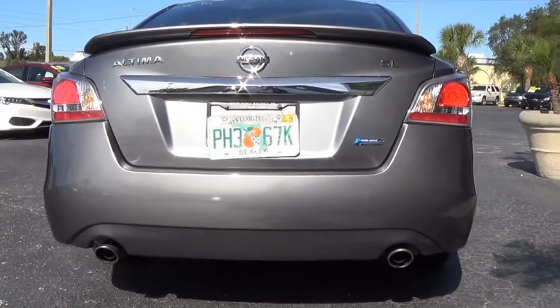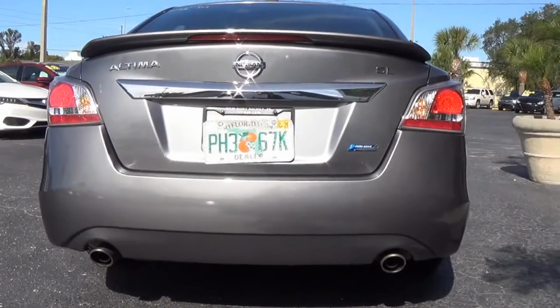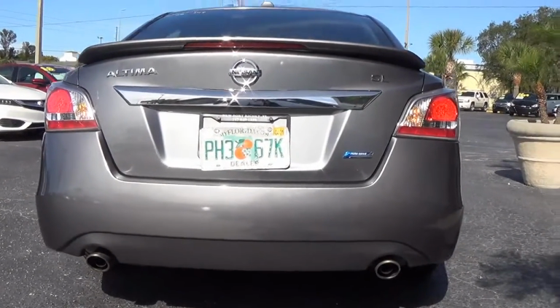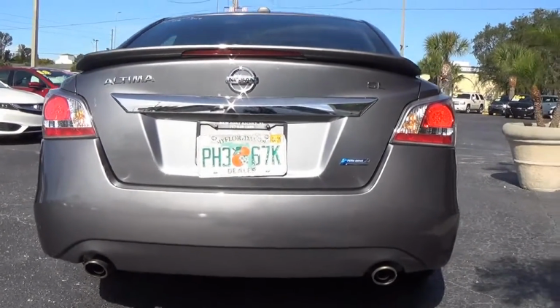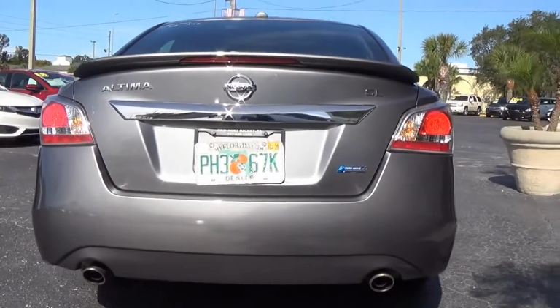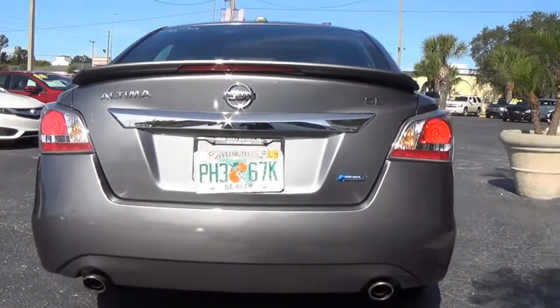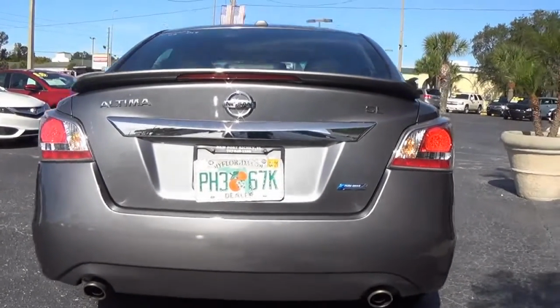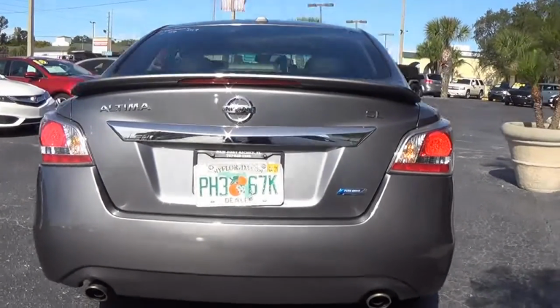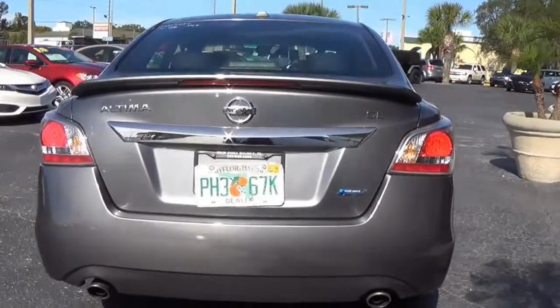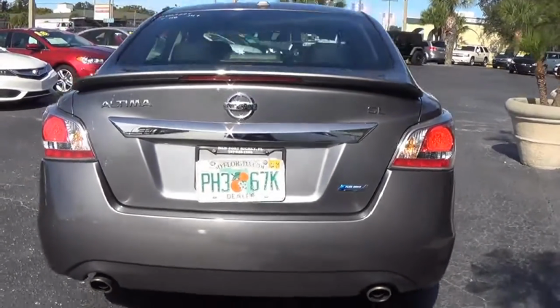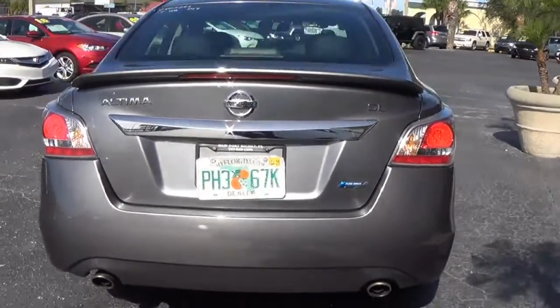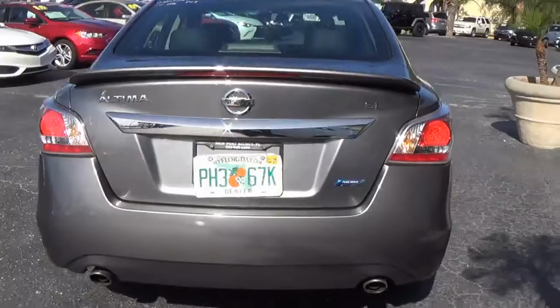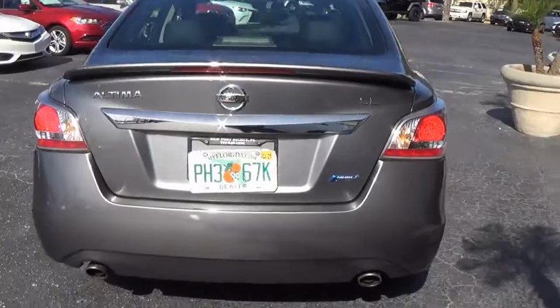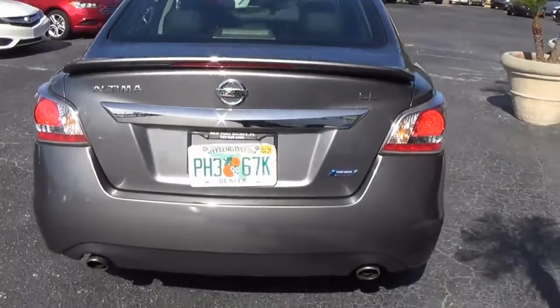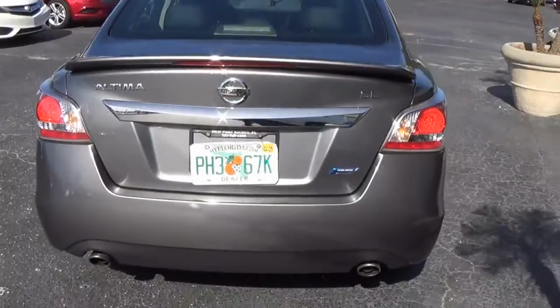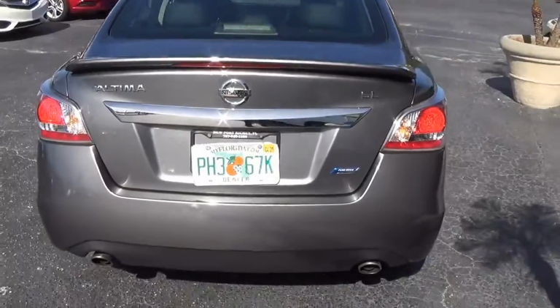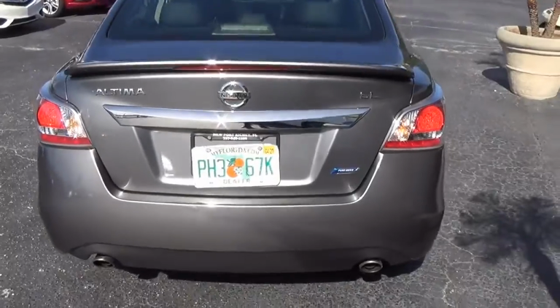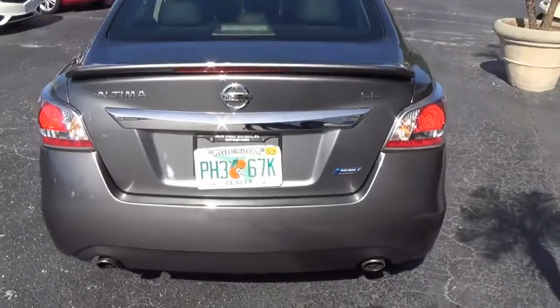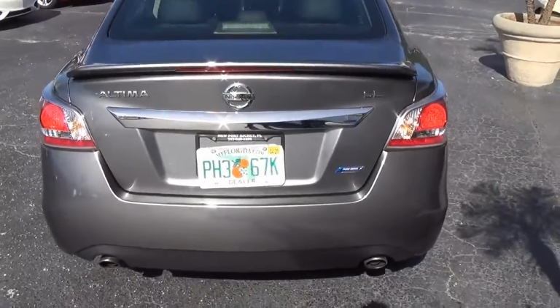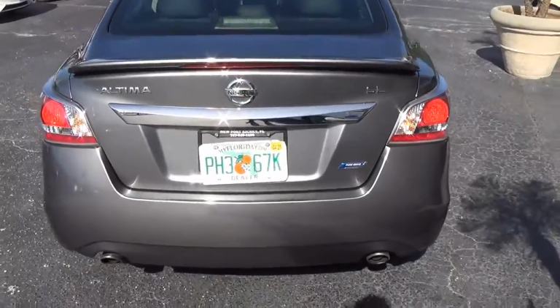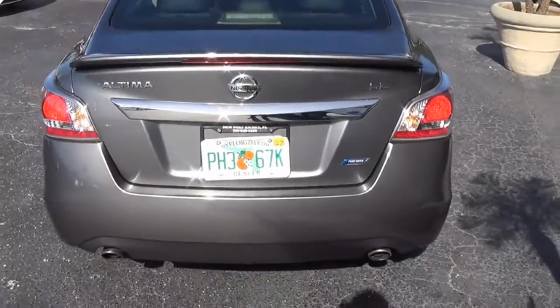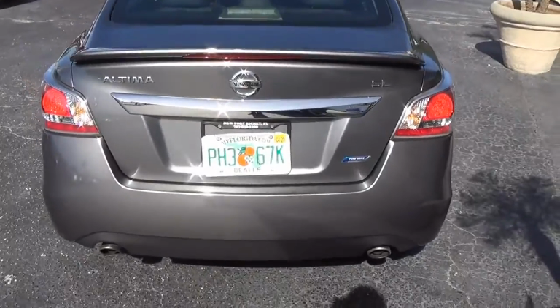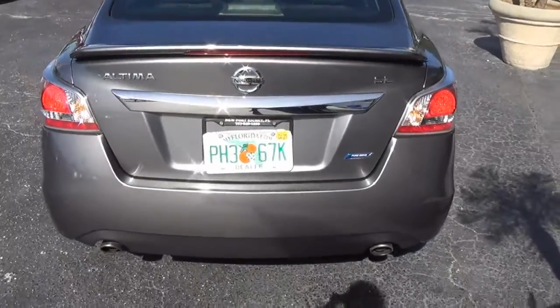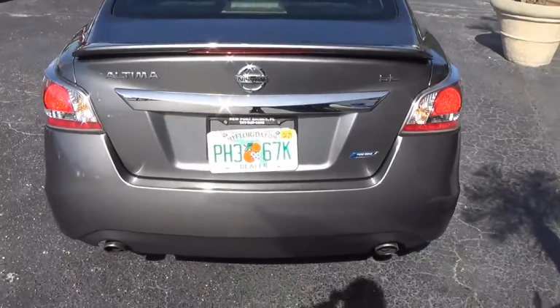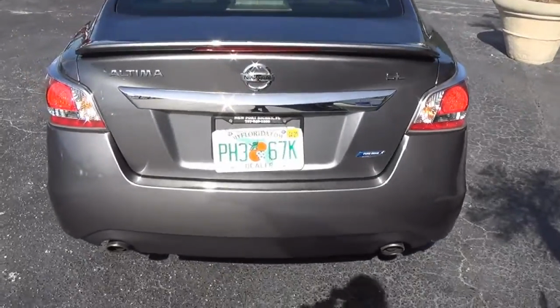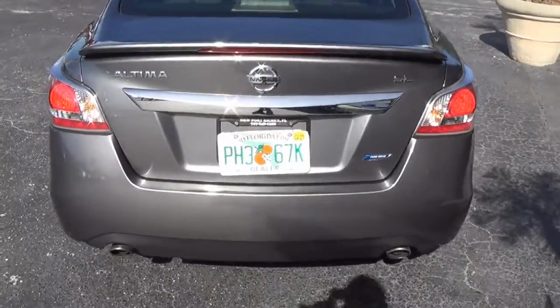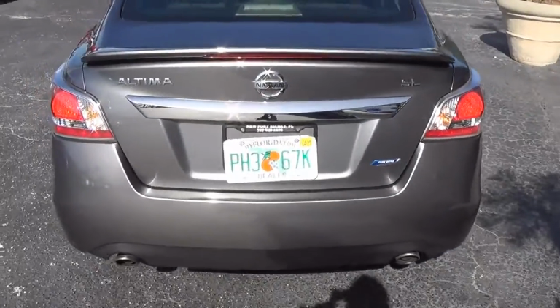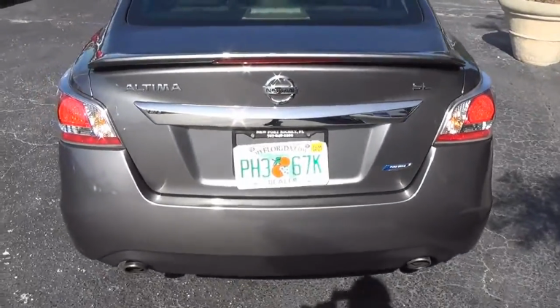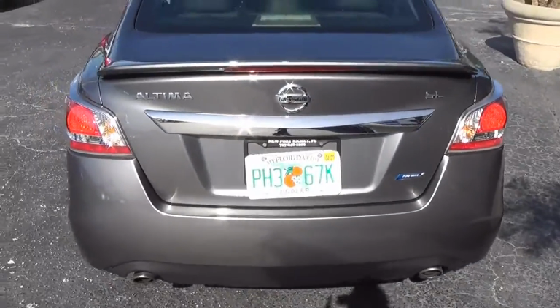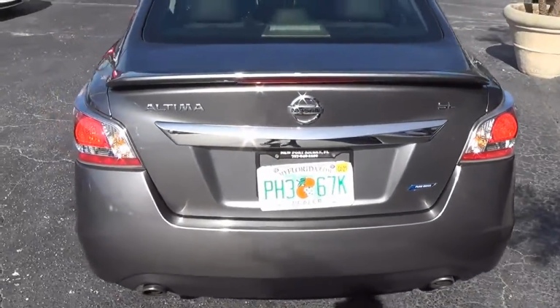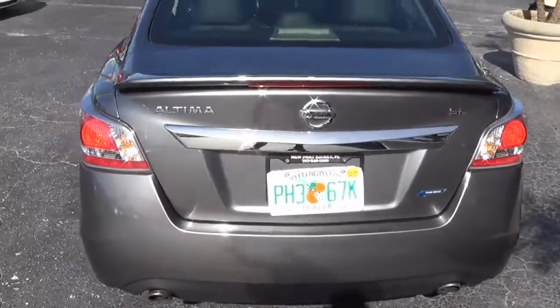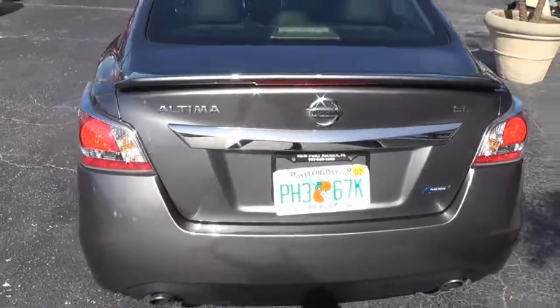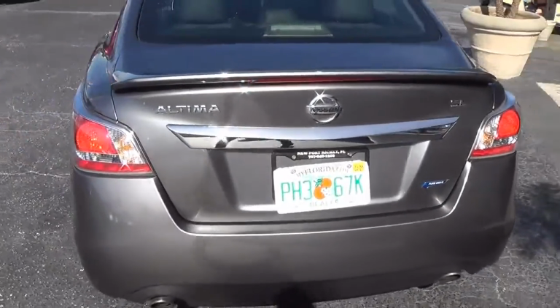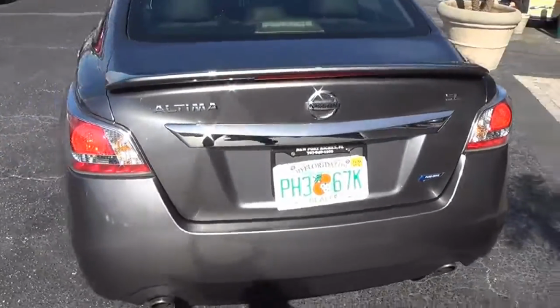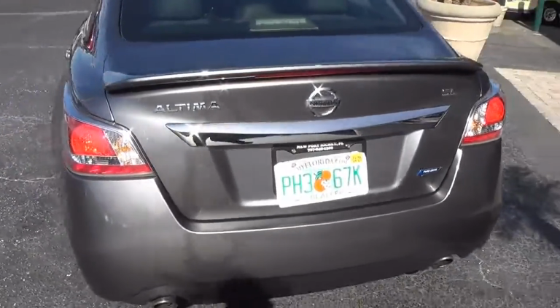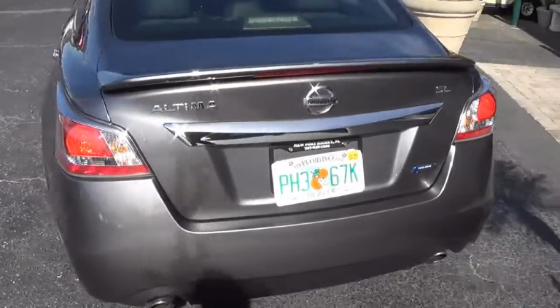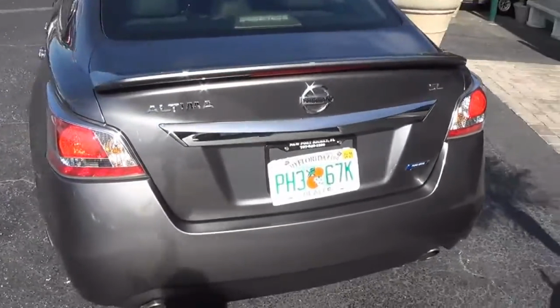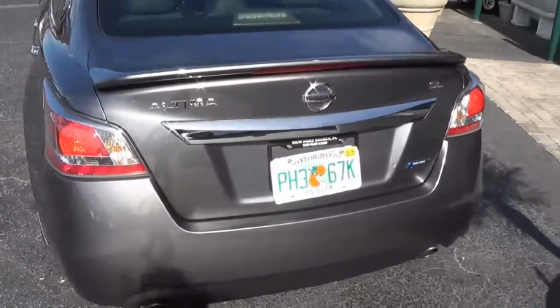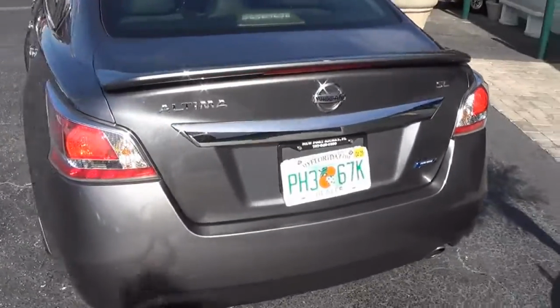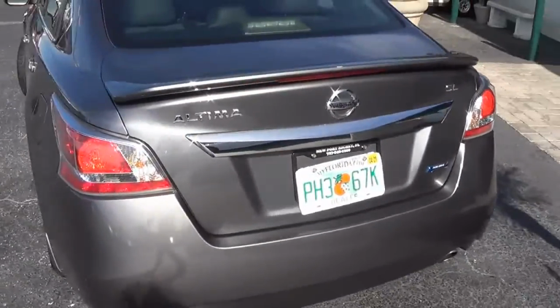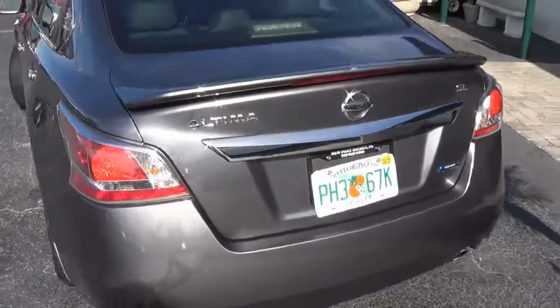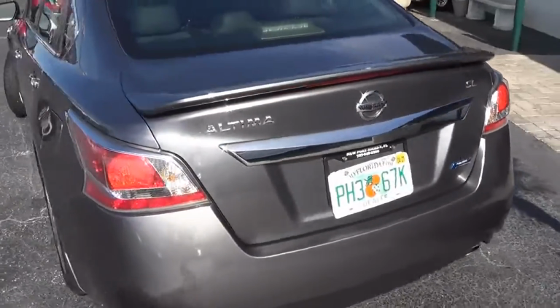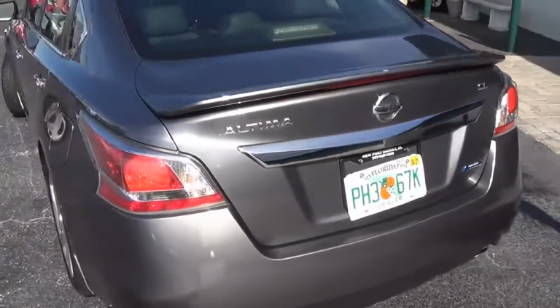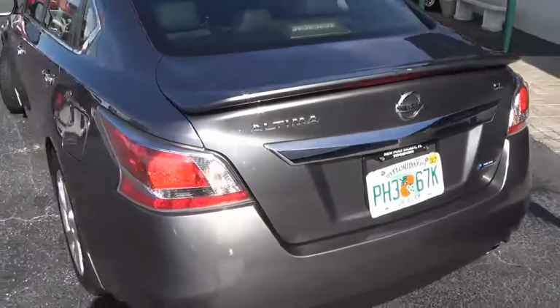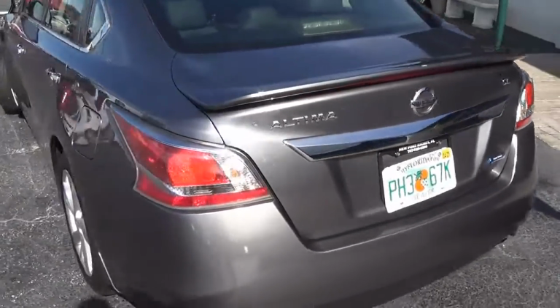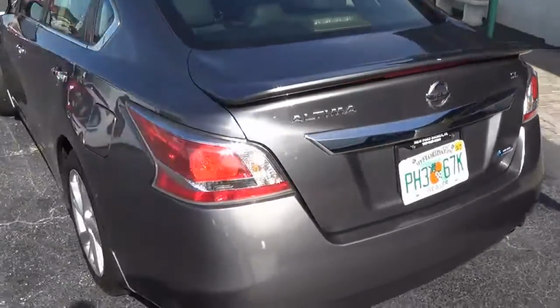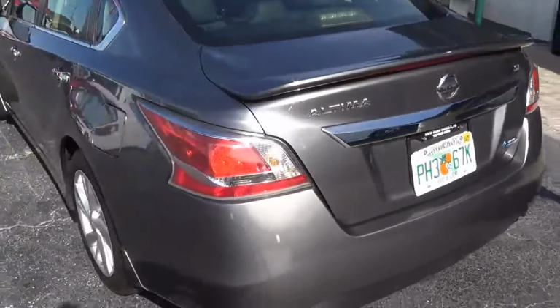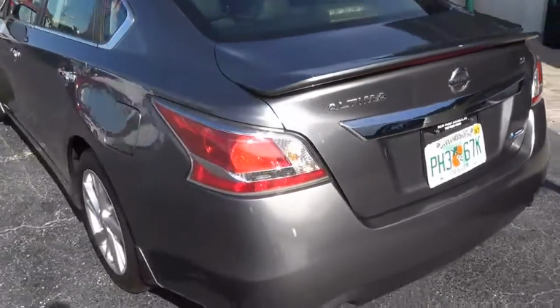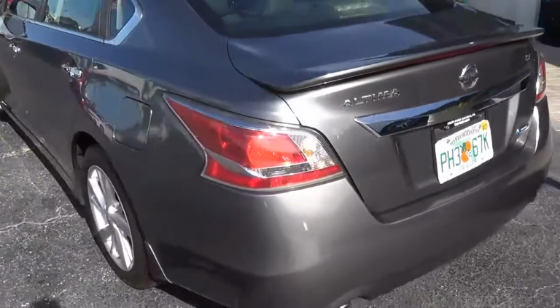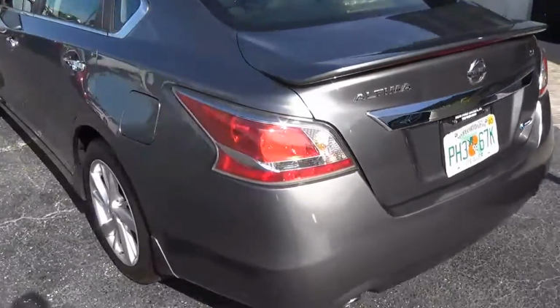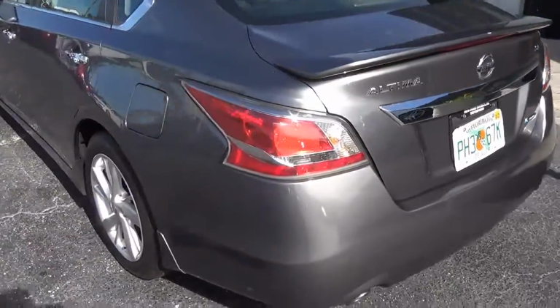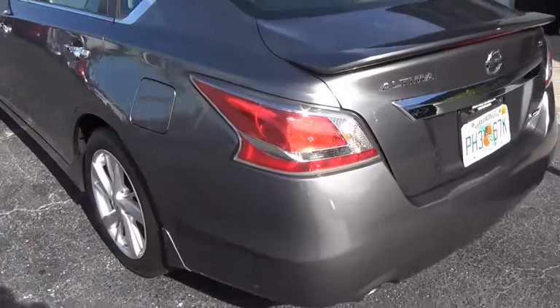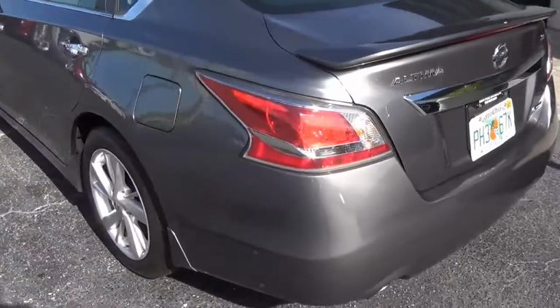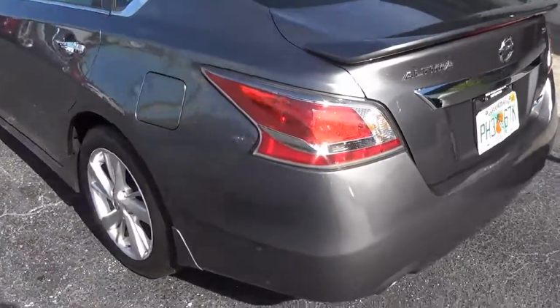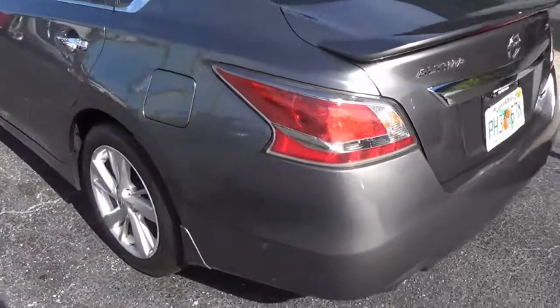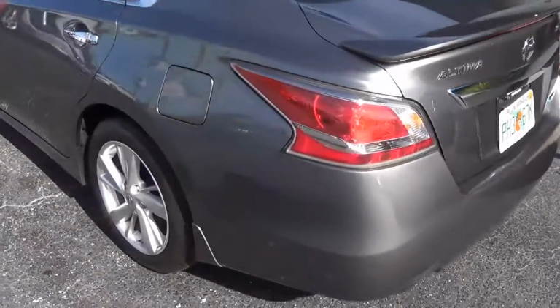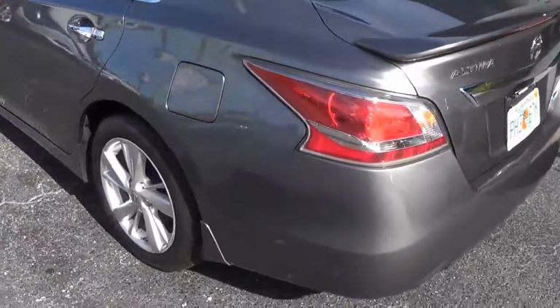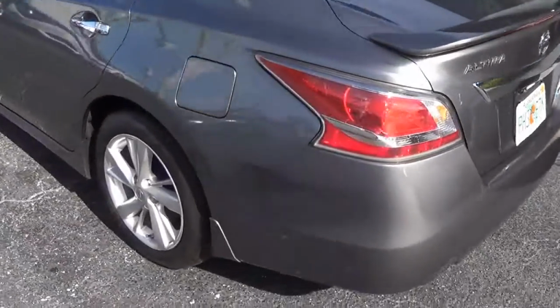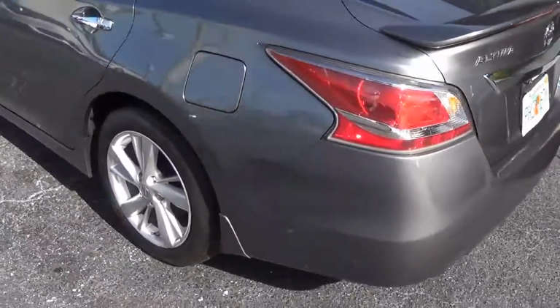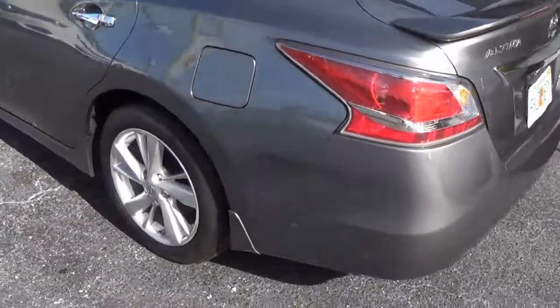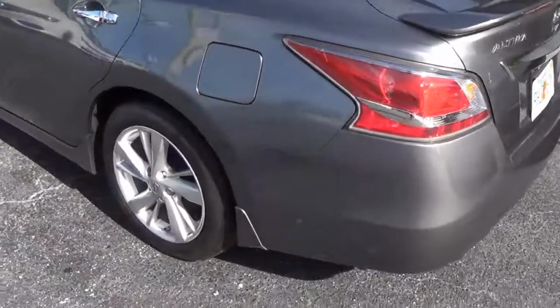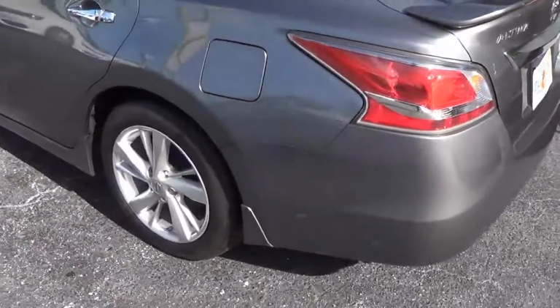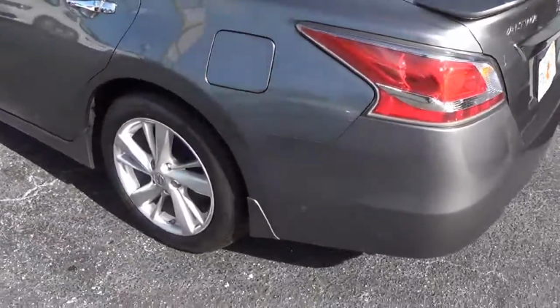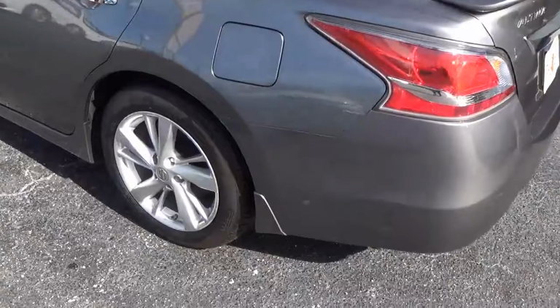You also get the spoiler on this Altima, and this is a gray, kind of like a metallic, with the 18-inch upgraded wheels.